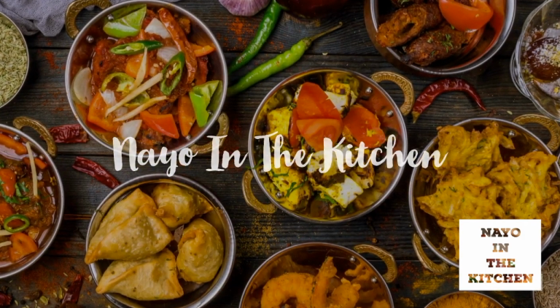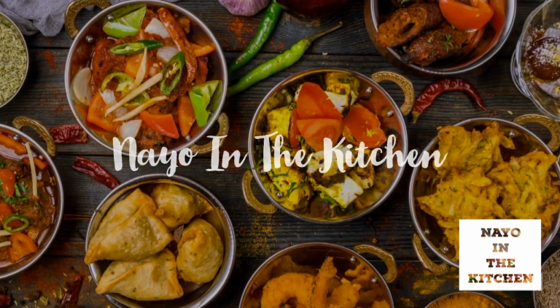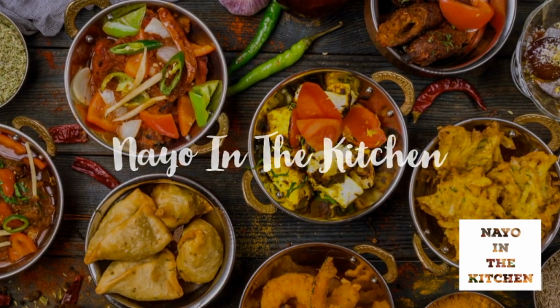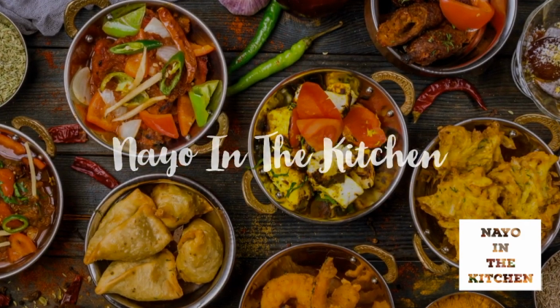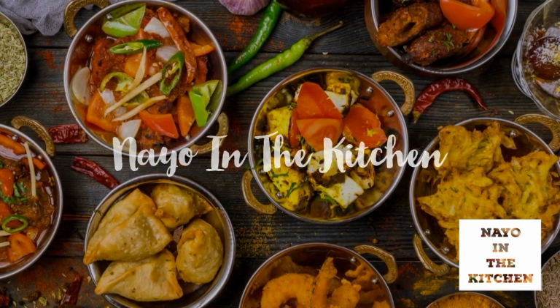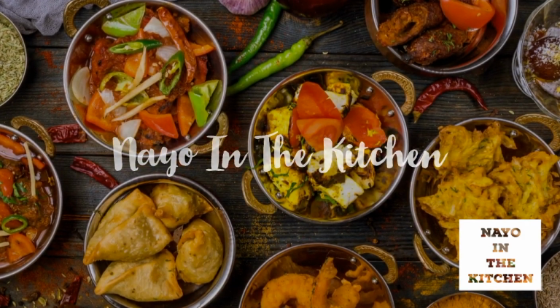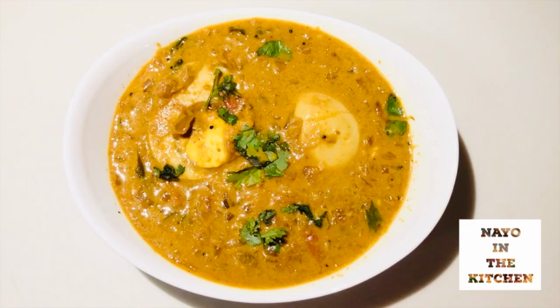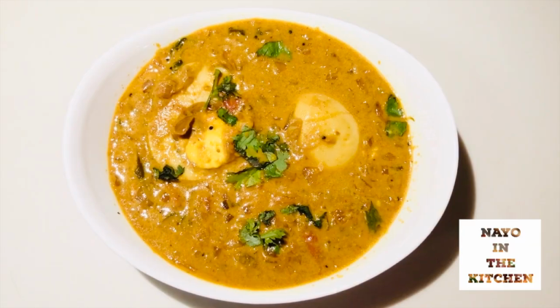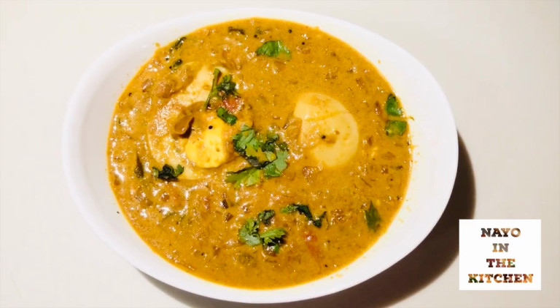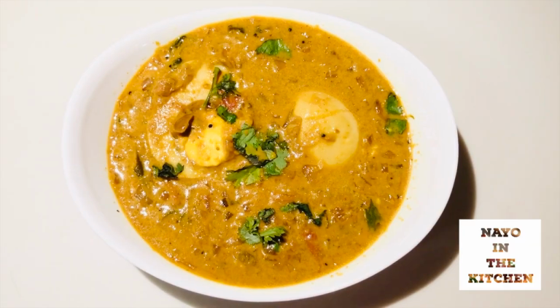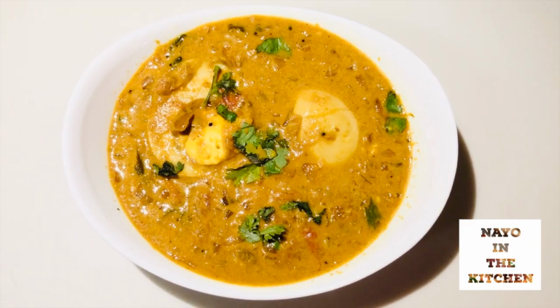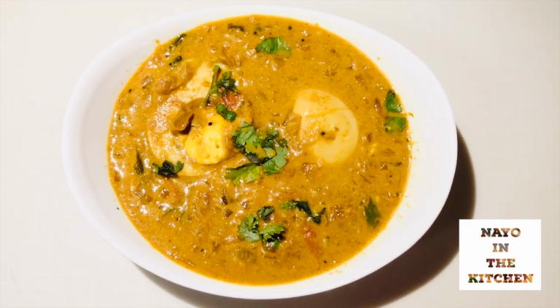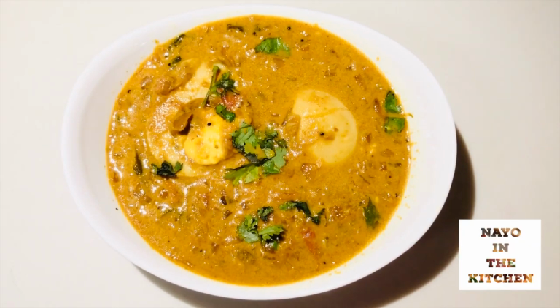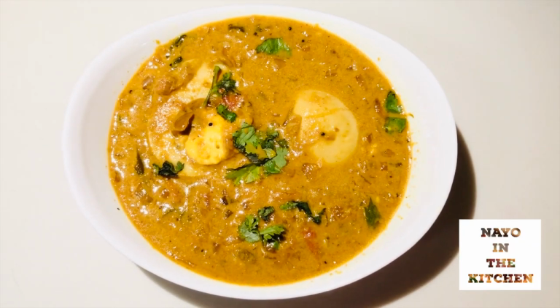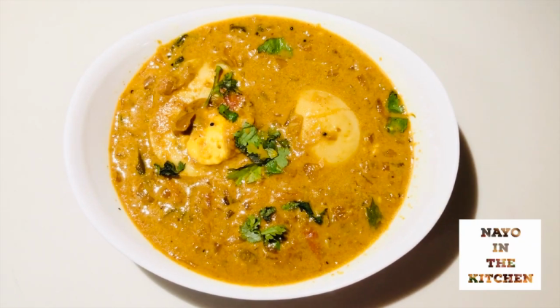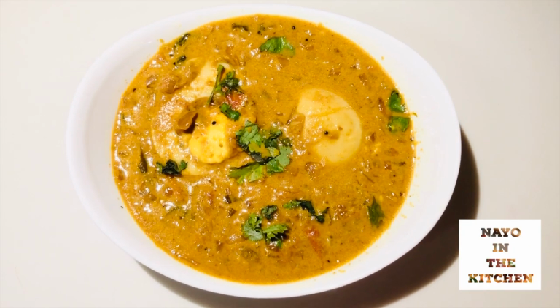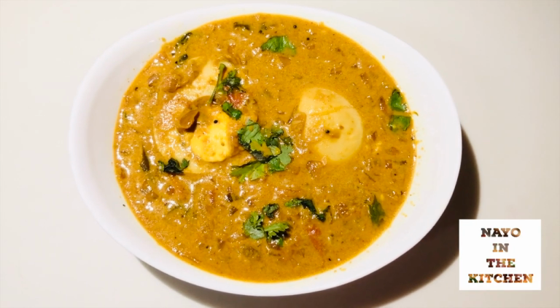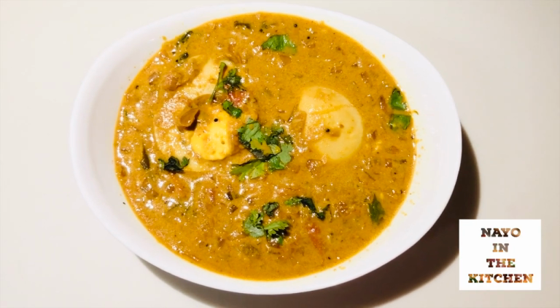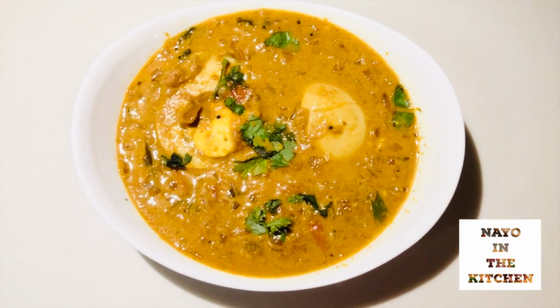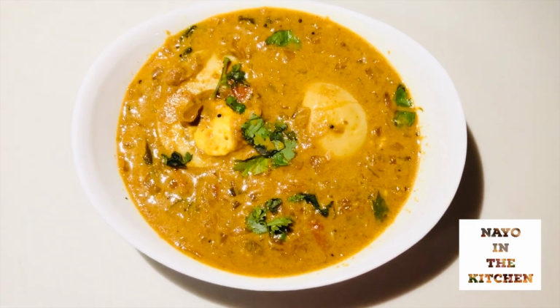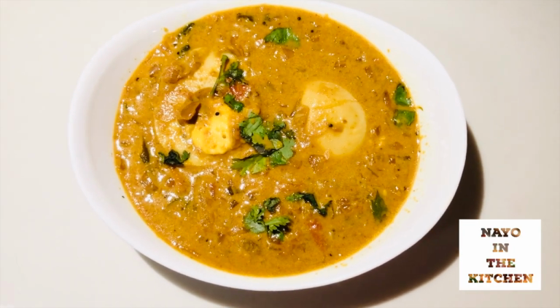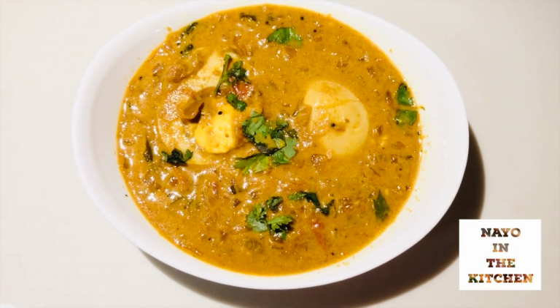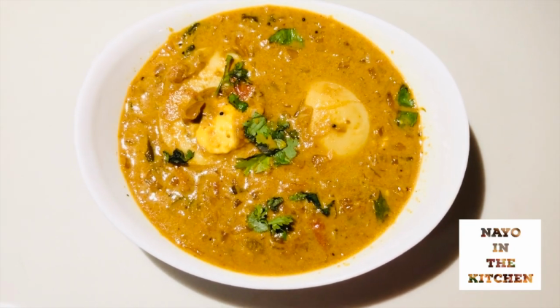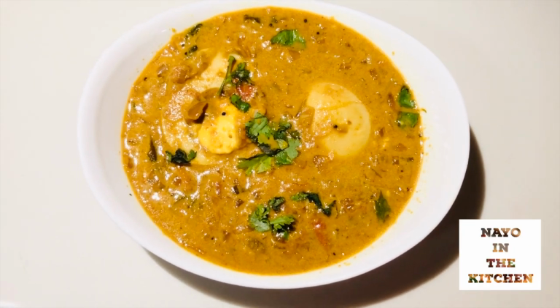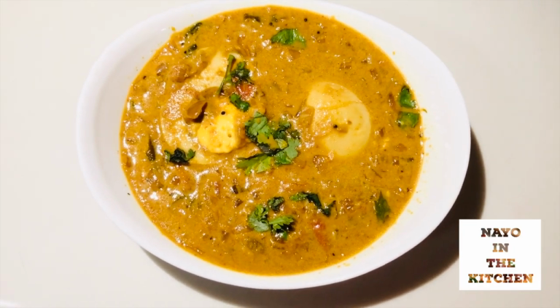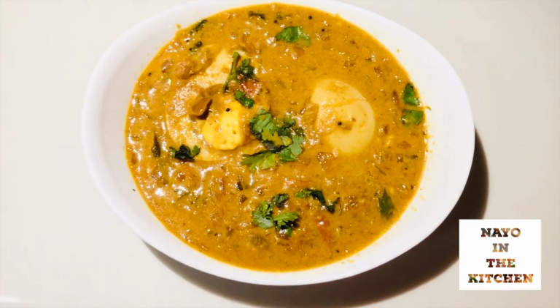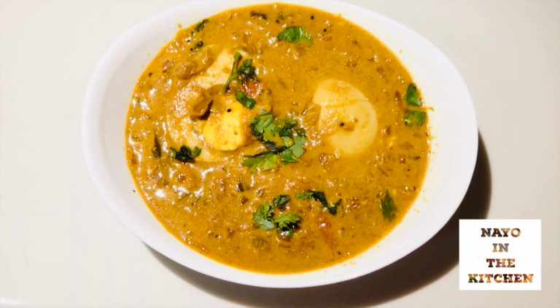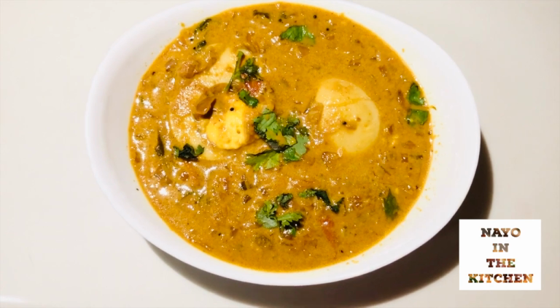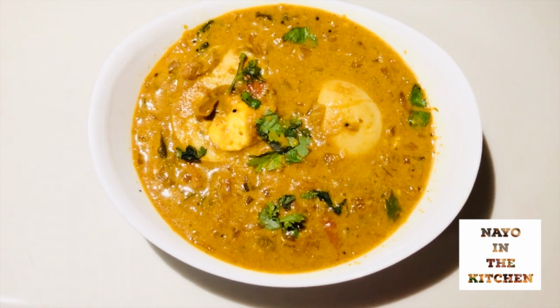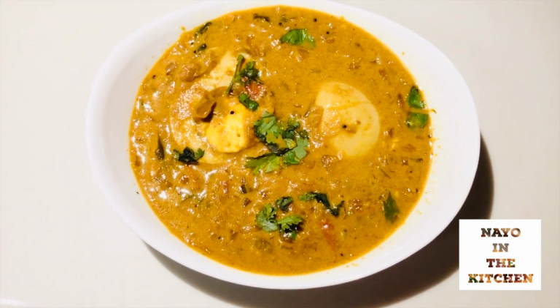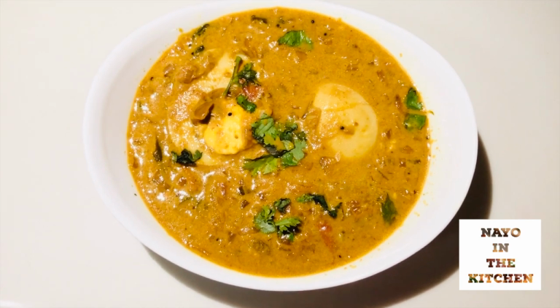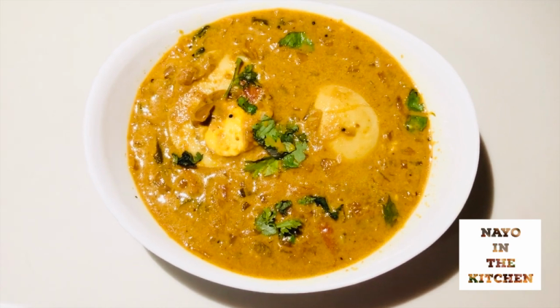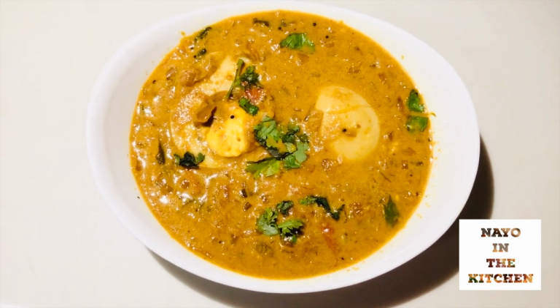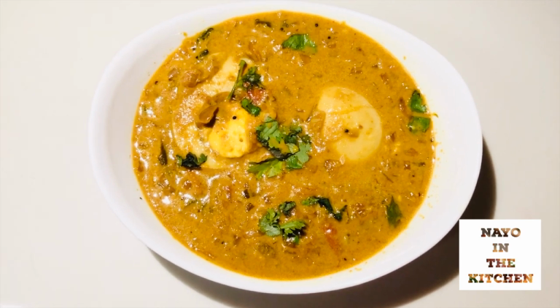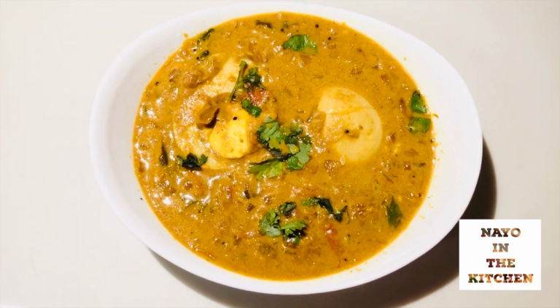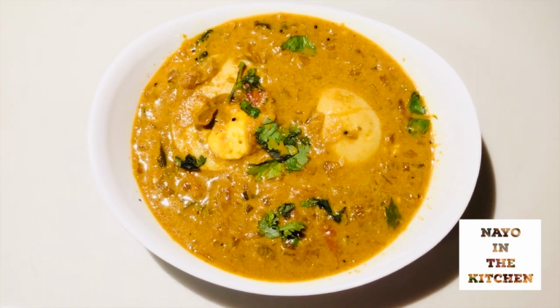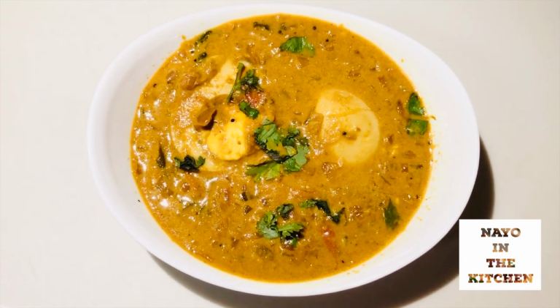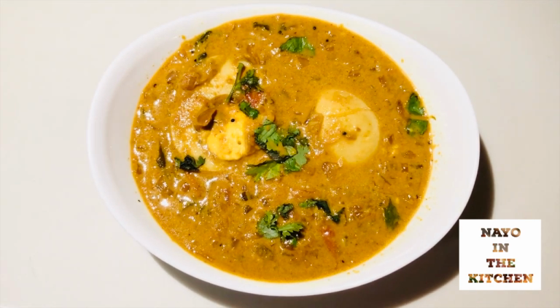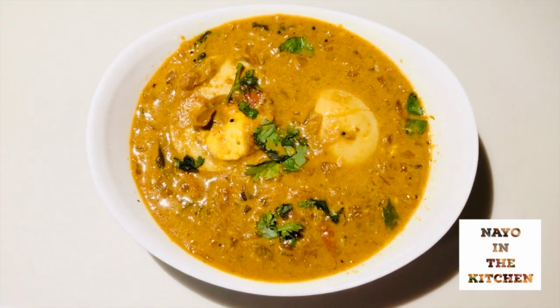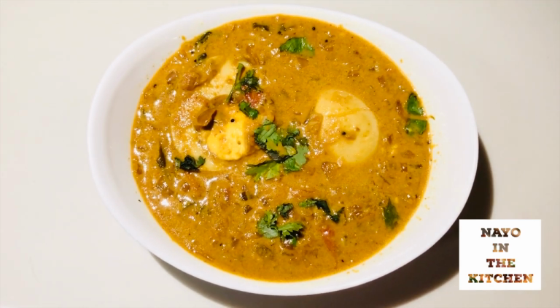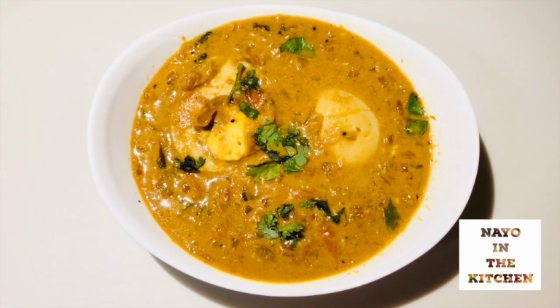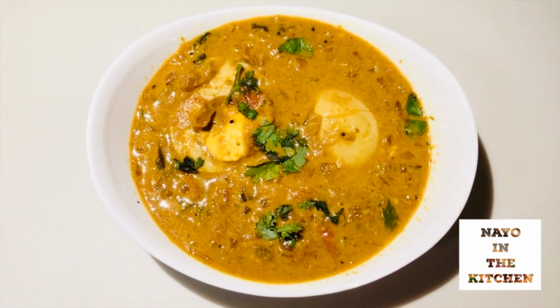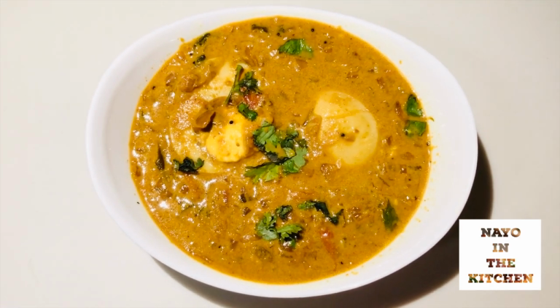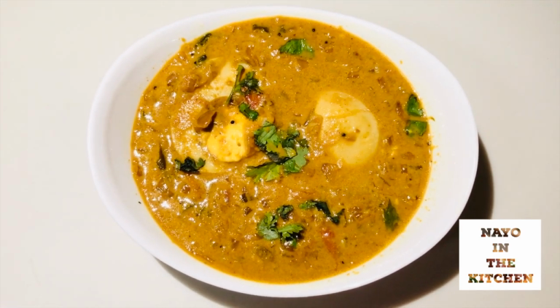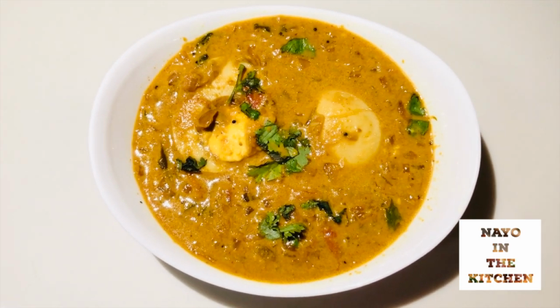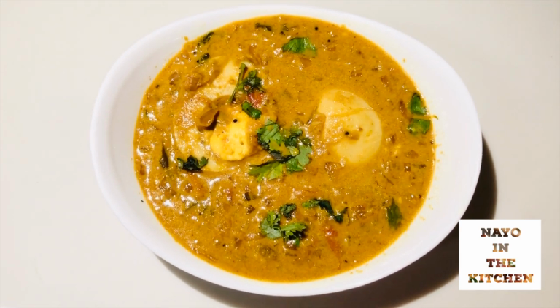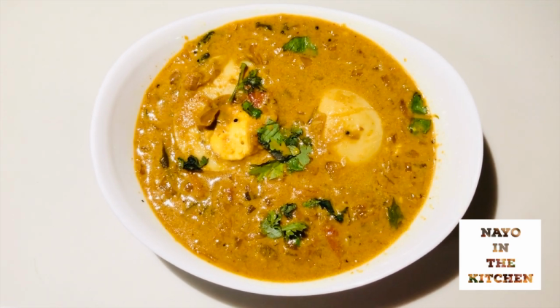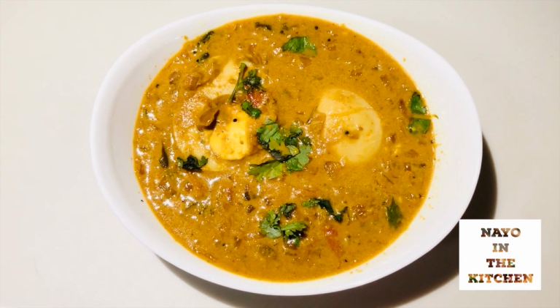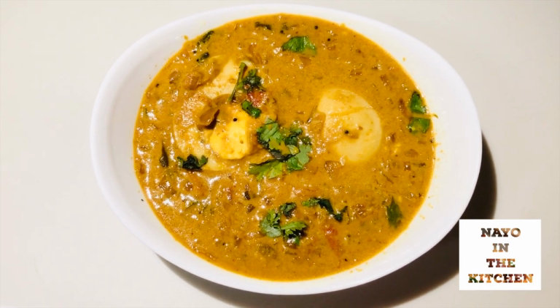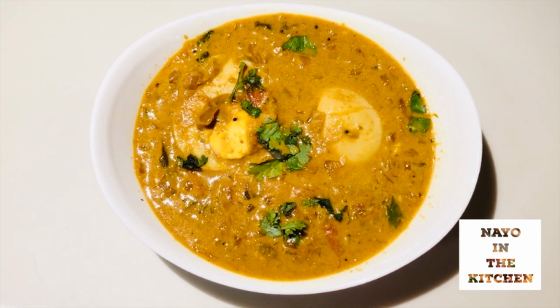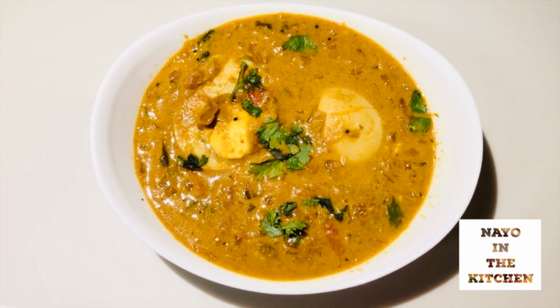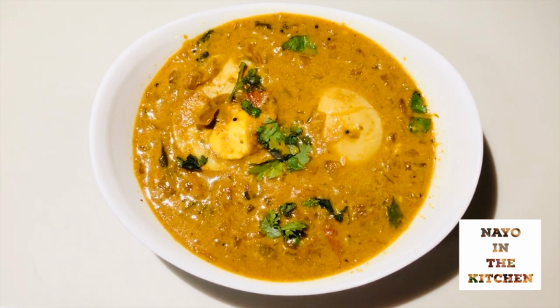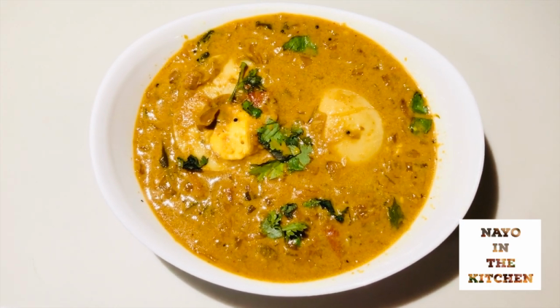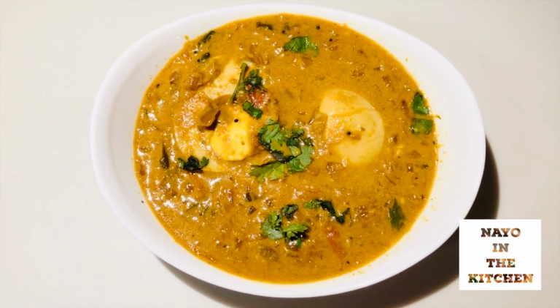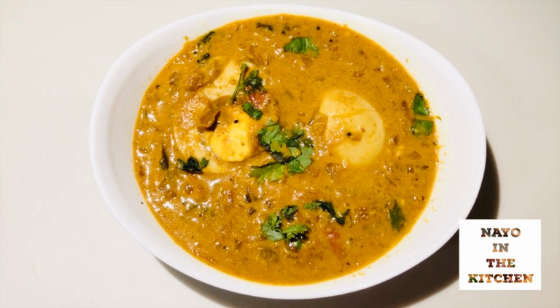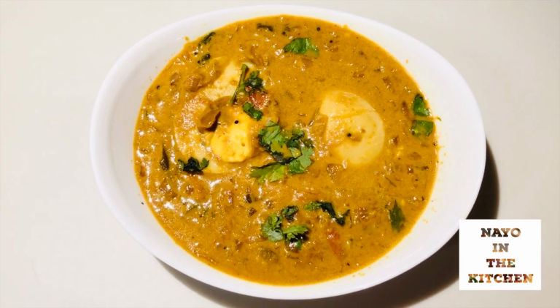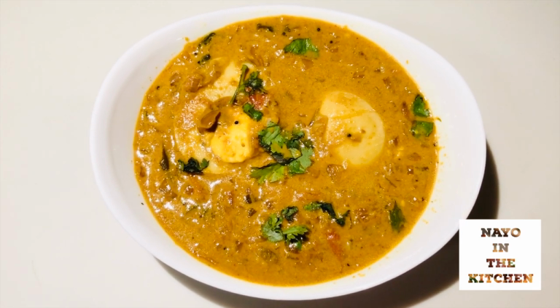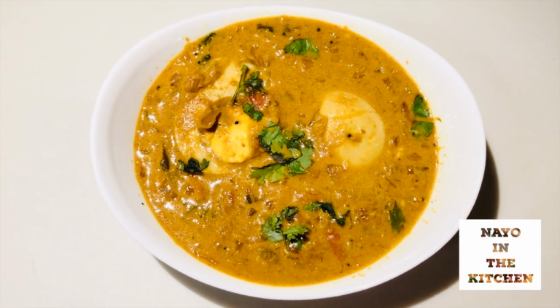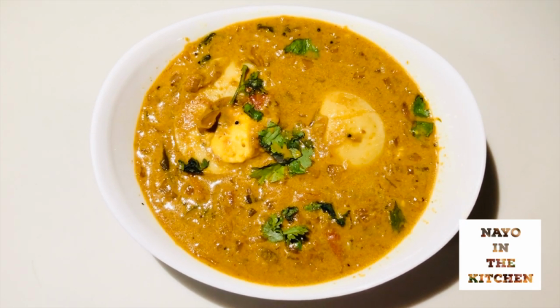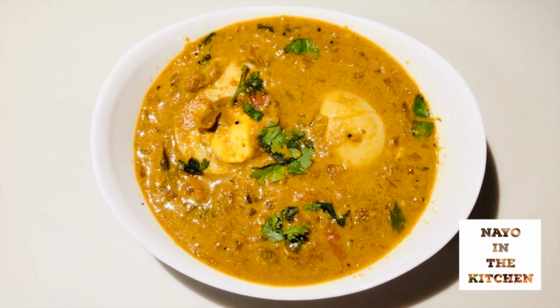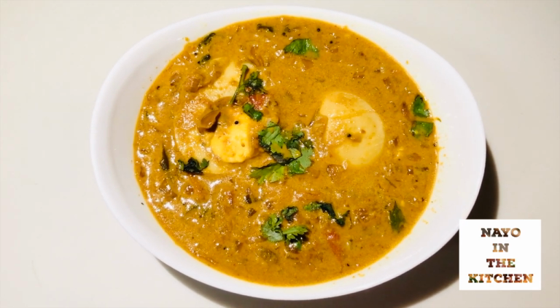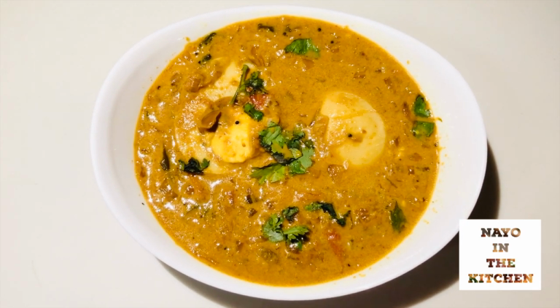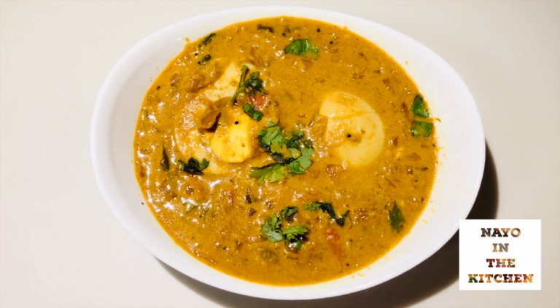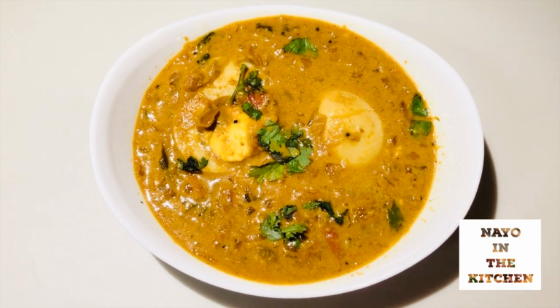Hello friends, welcome to this kitchen. What we are going to do is a creamy egg masala.